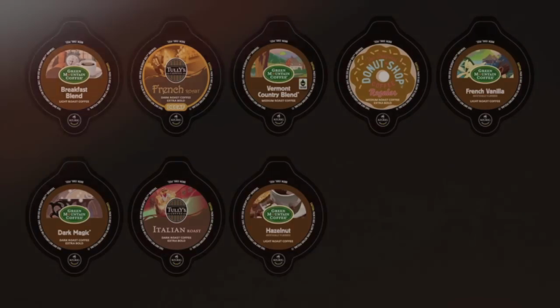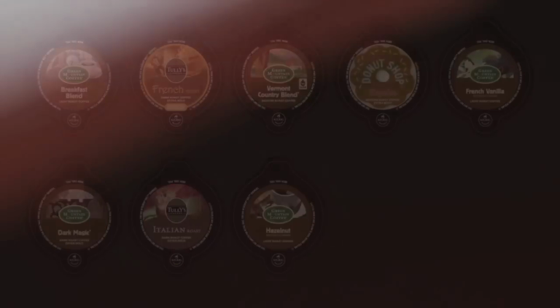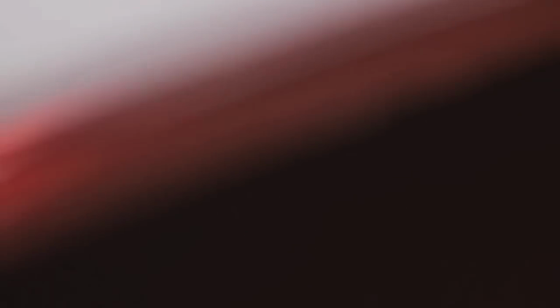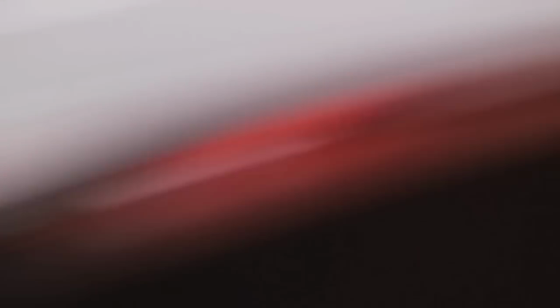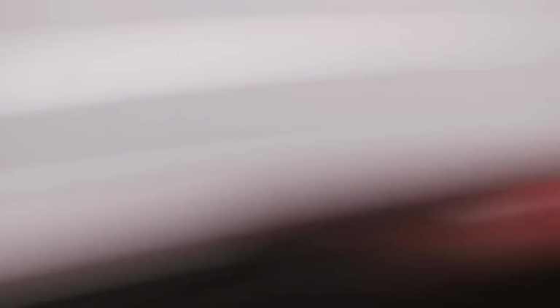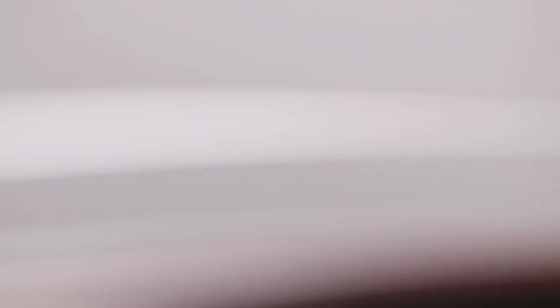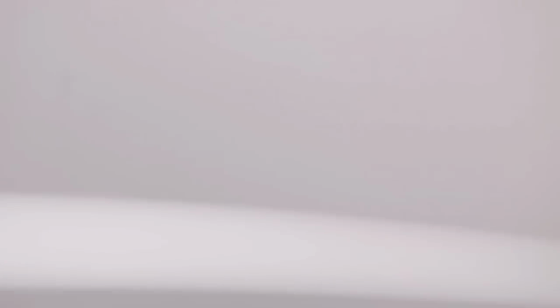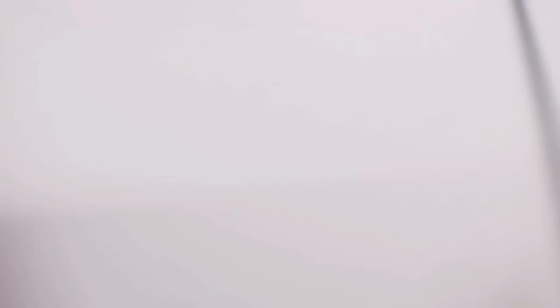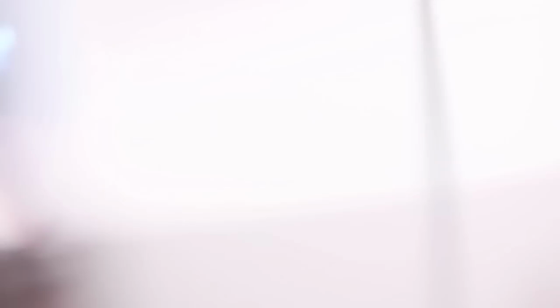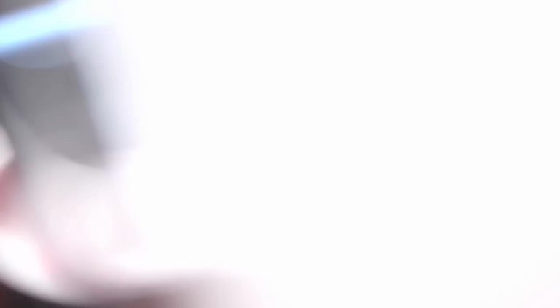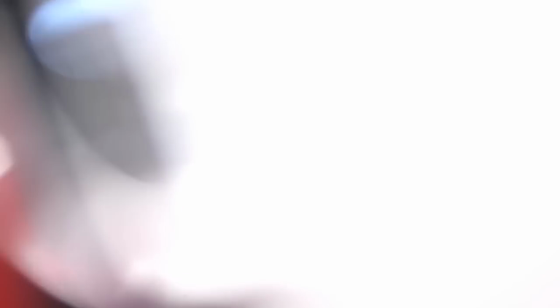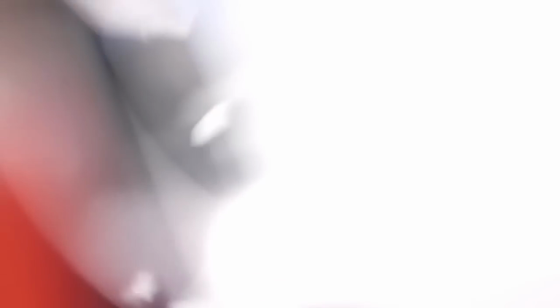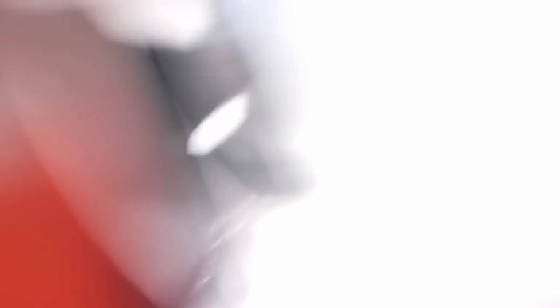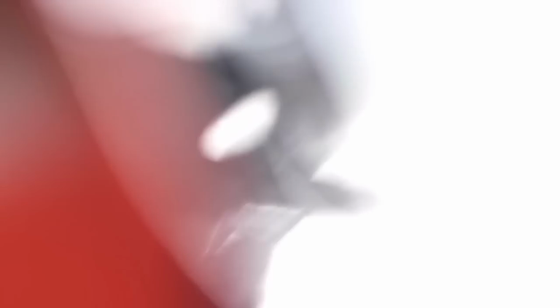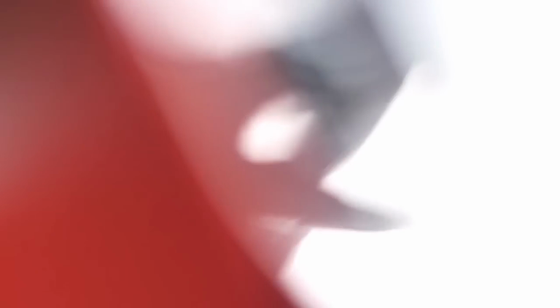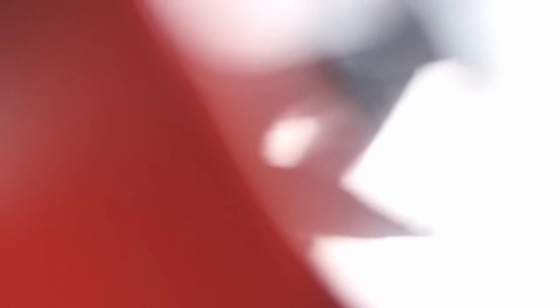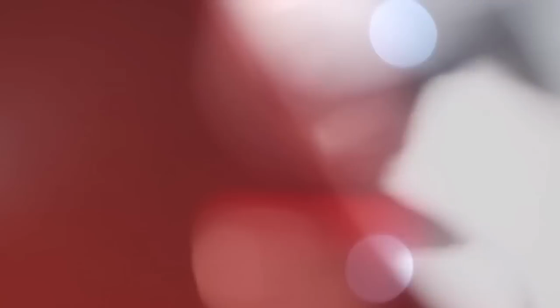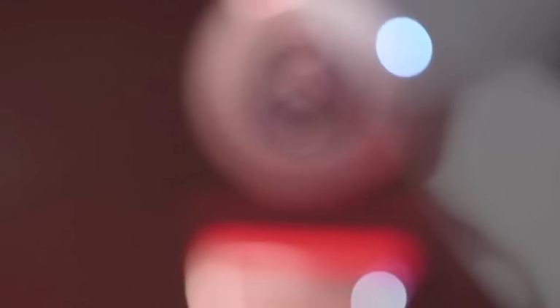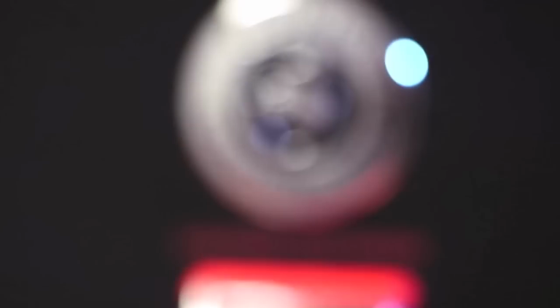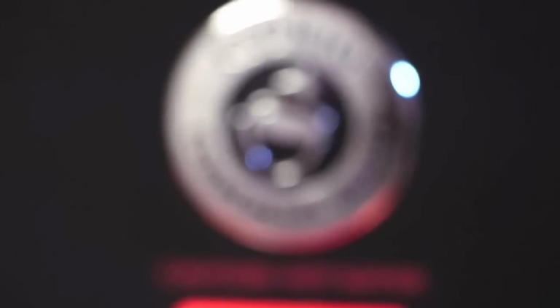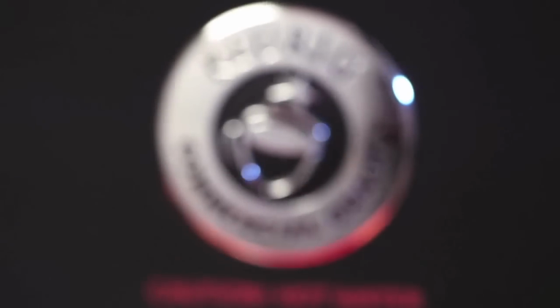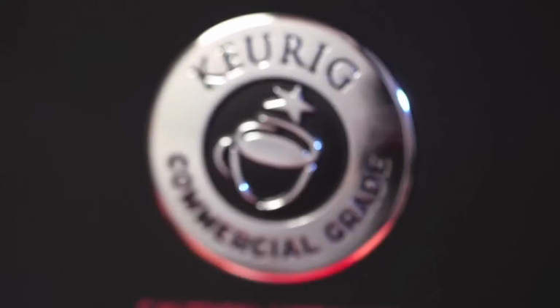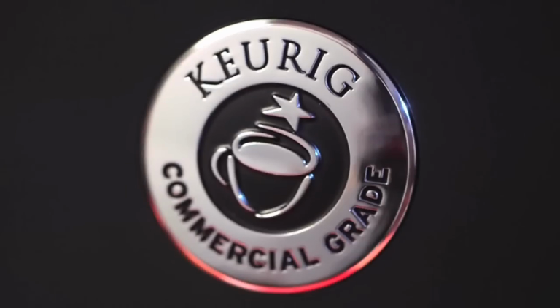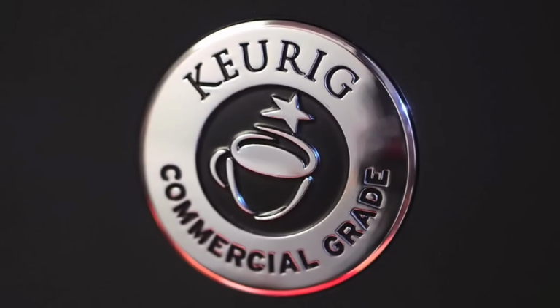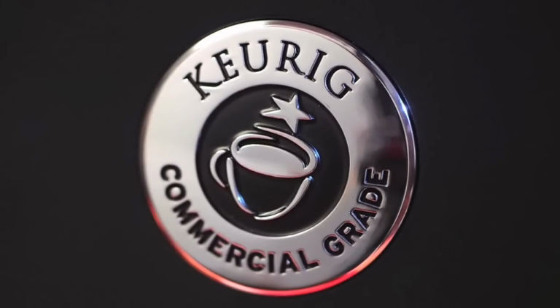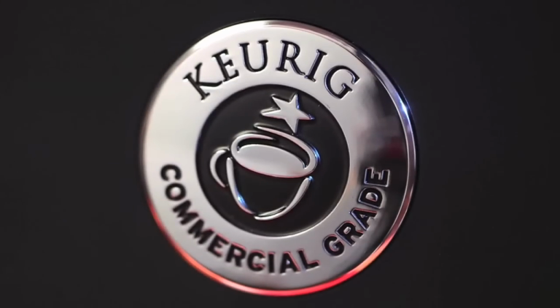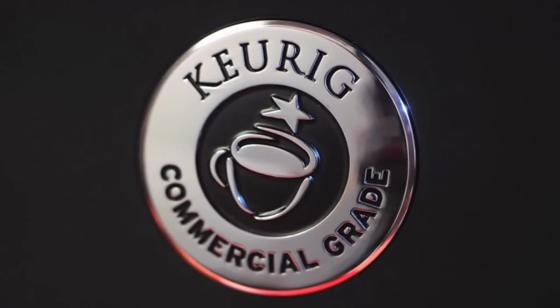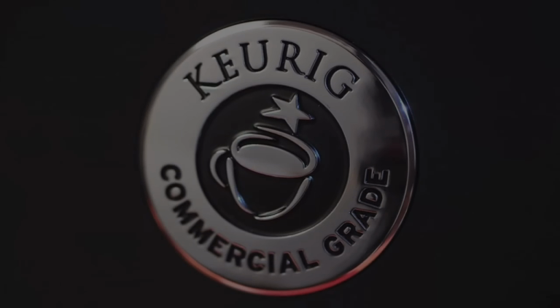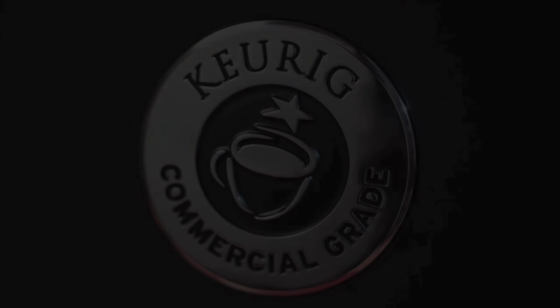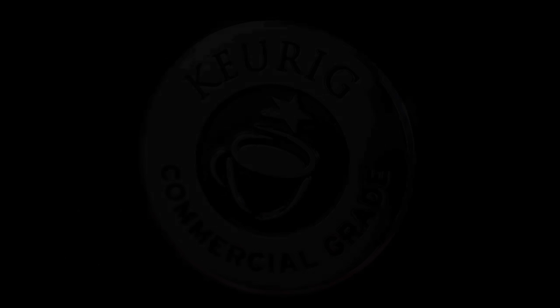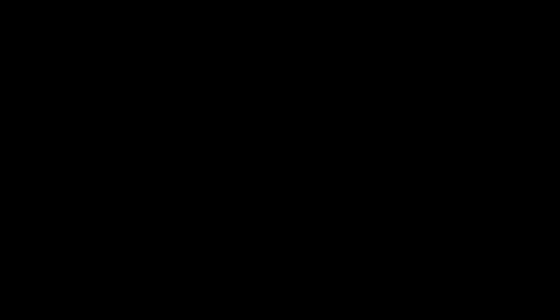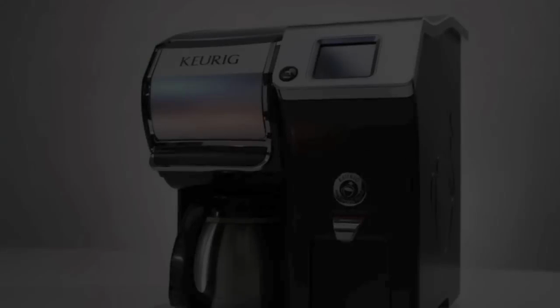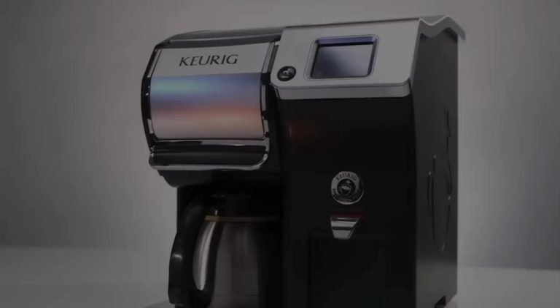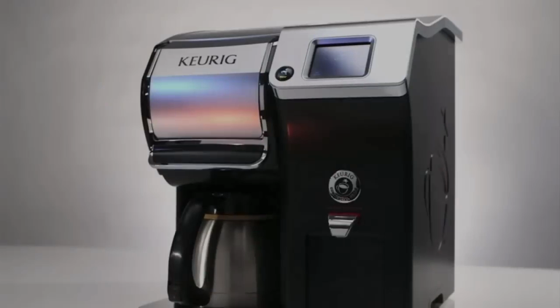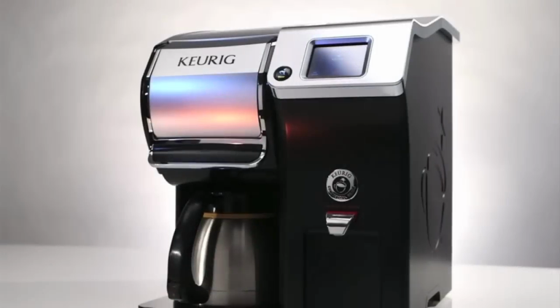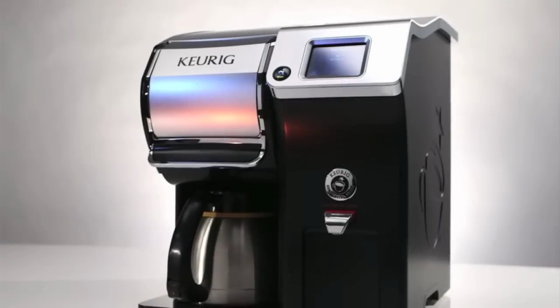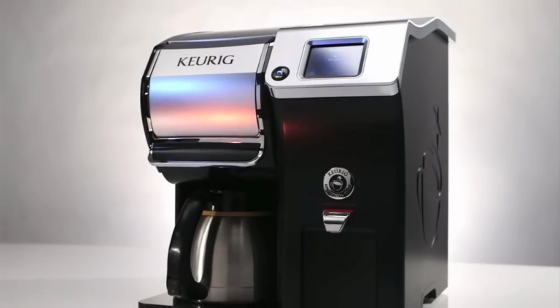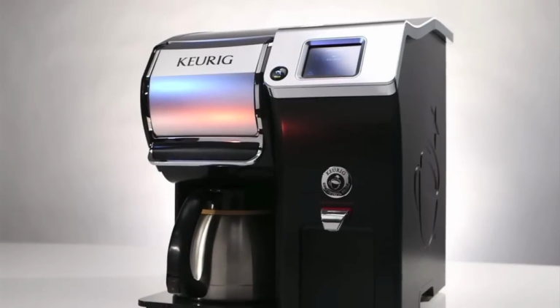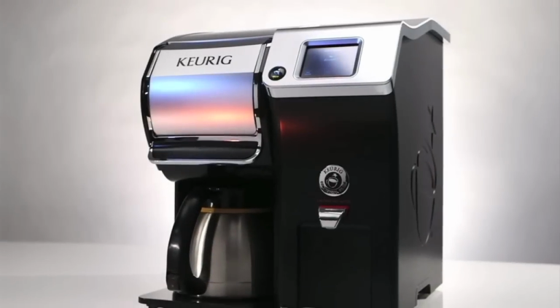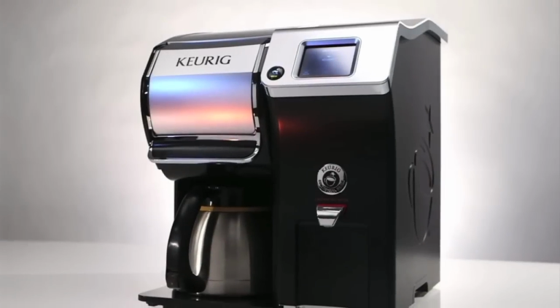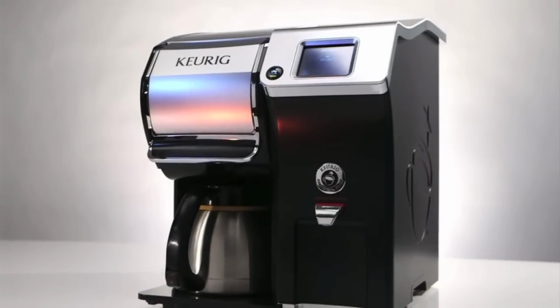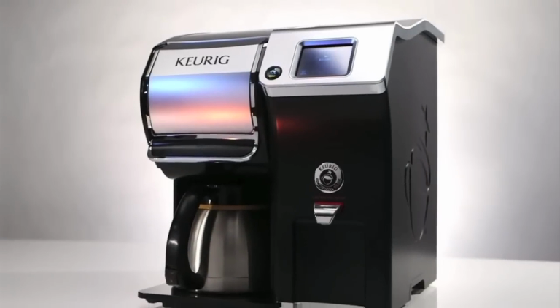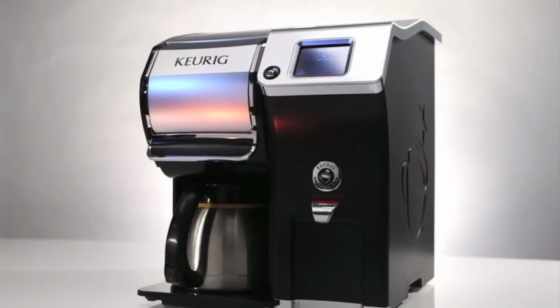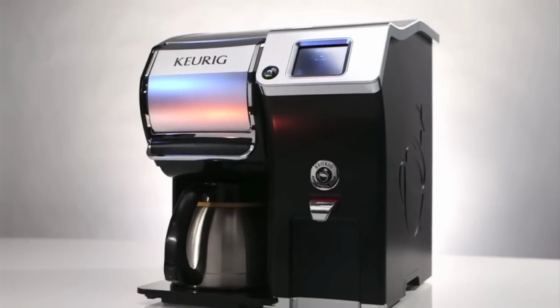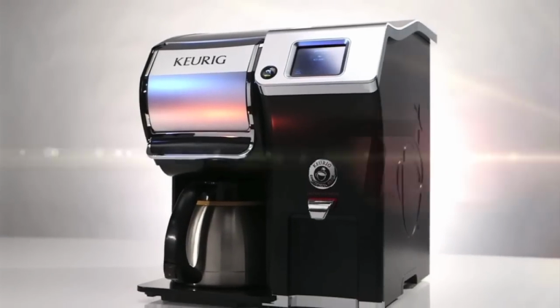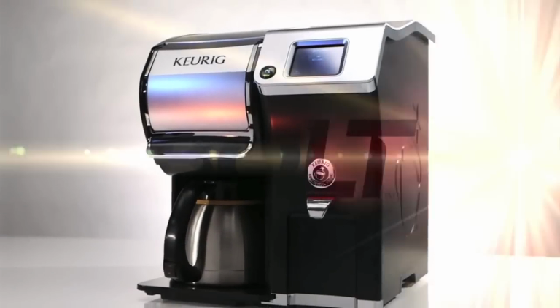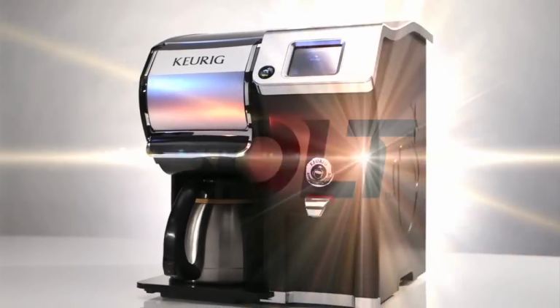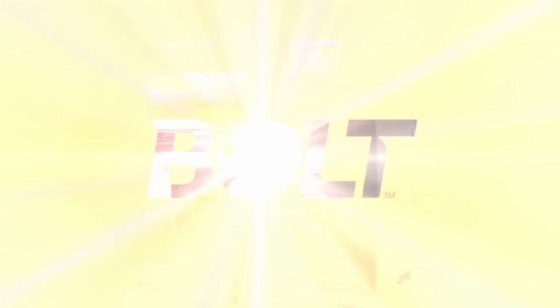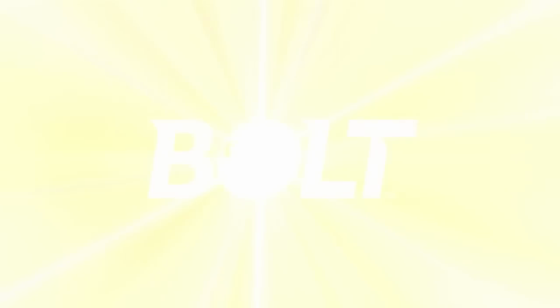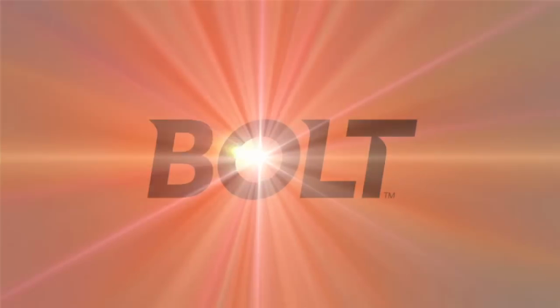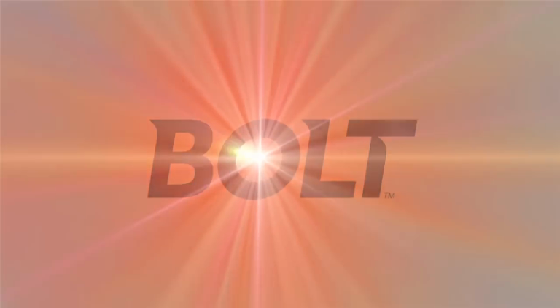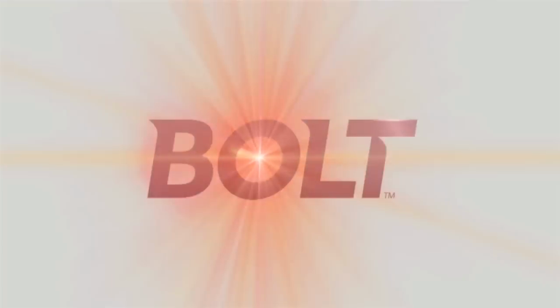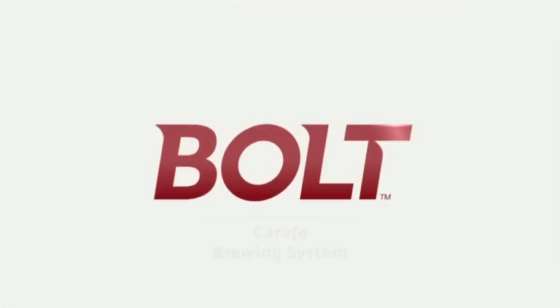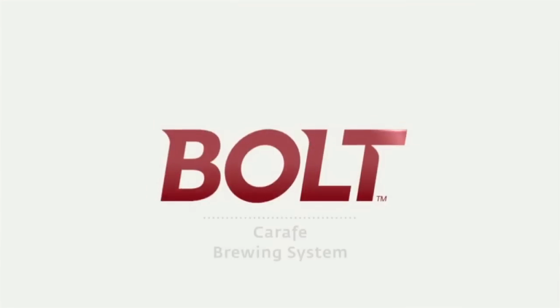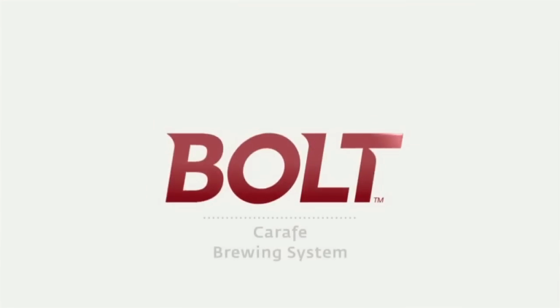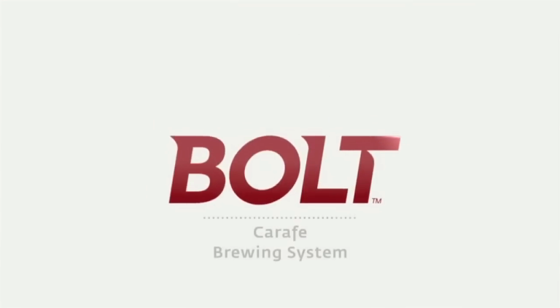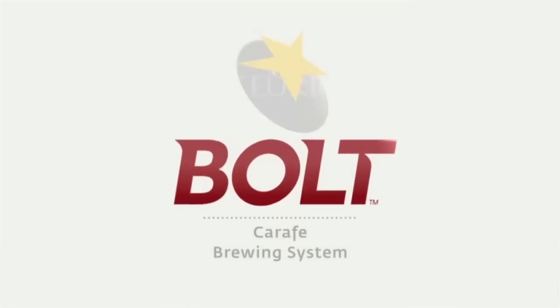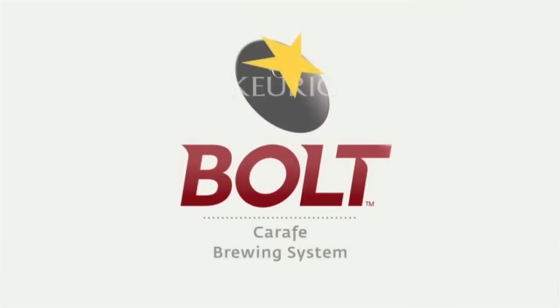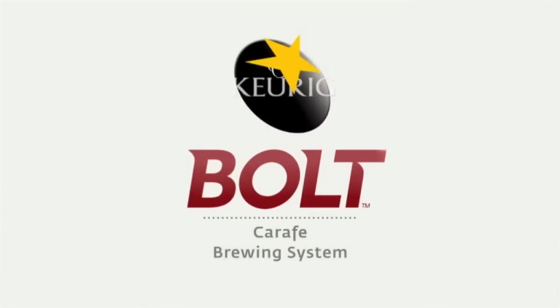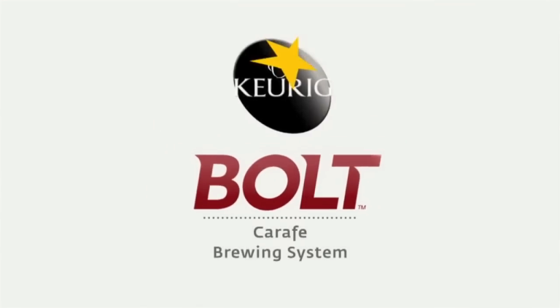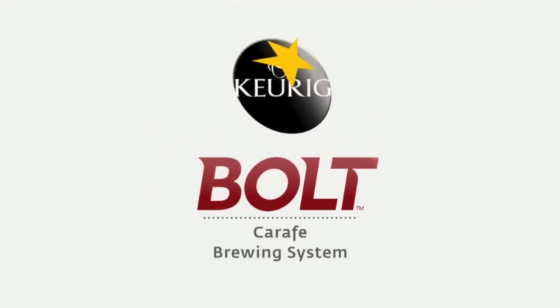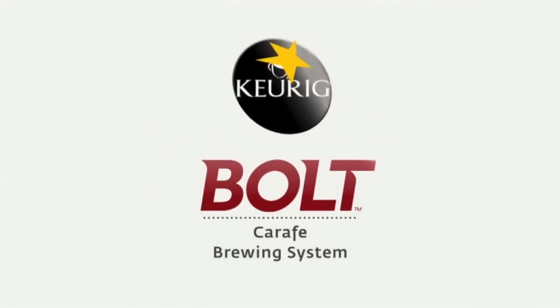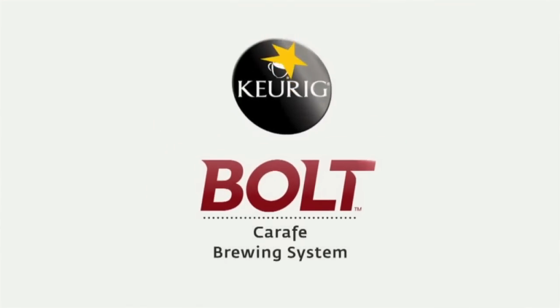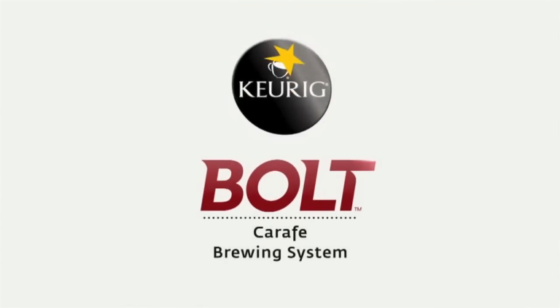Finally, the perfect pot of coffee with Keurig convenience and speed. Keurig Bolt Carafe Brewing System.